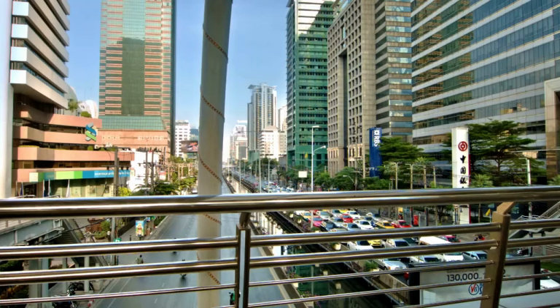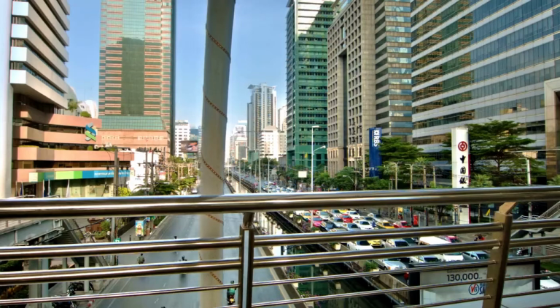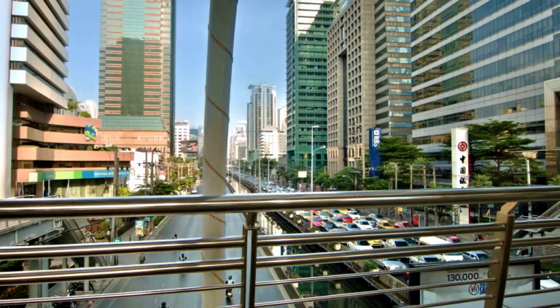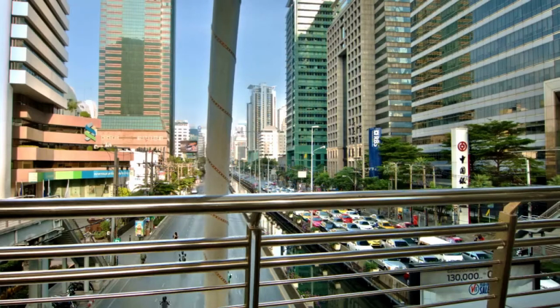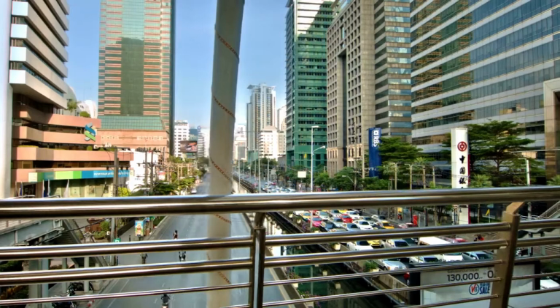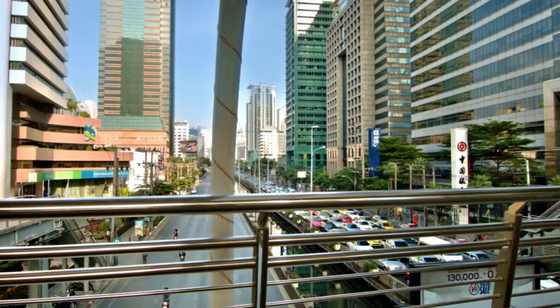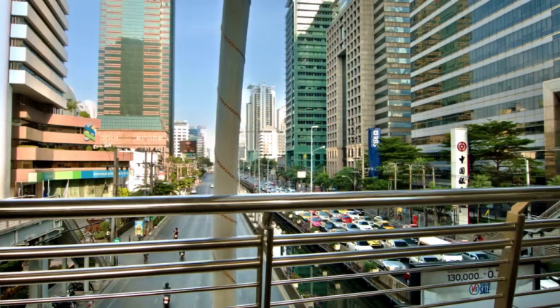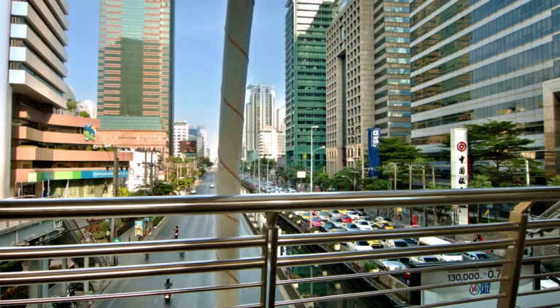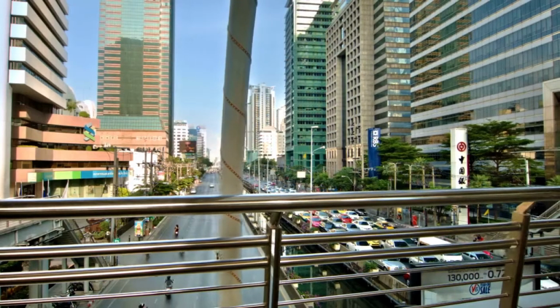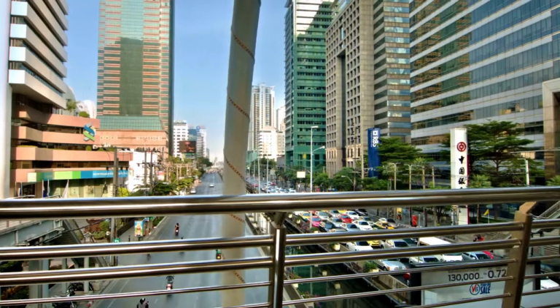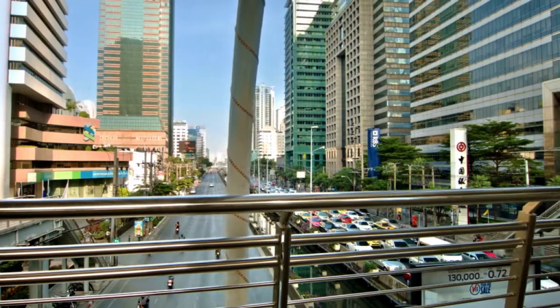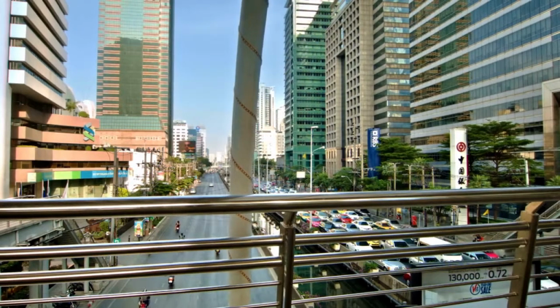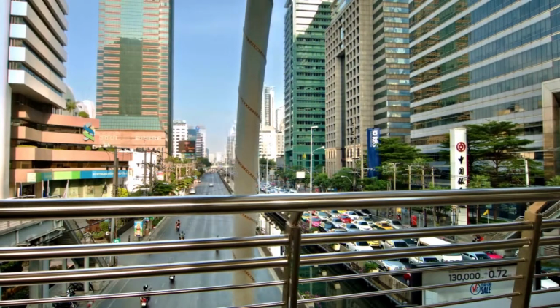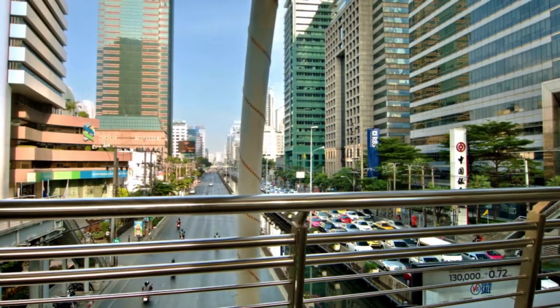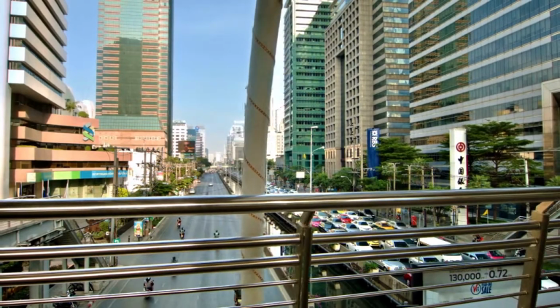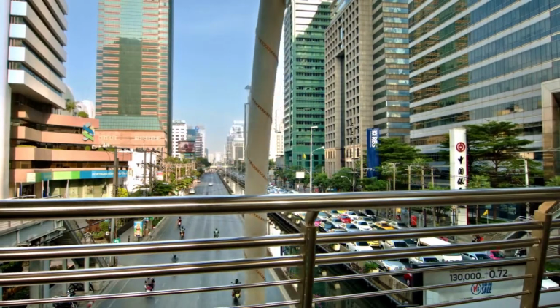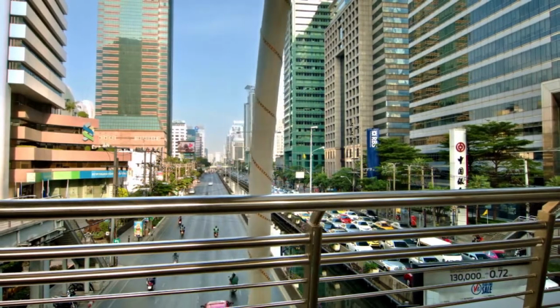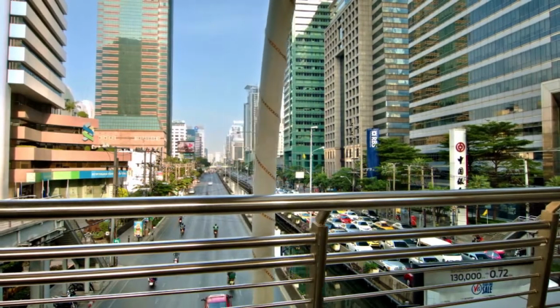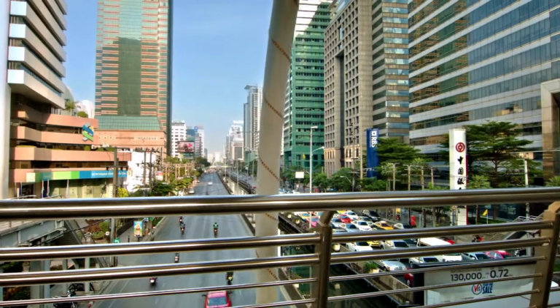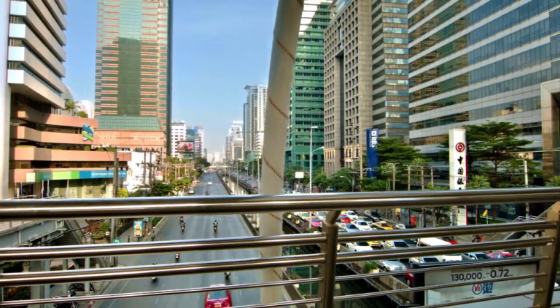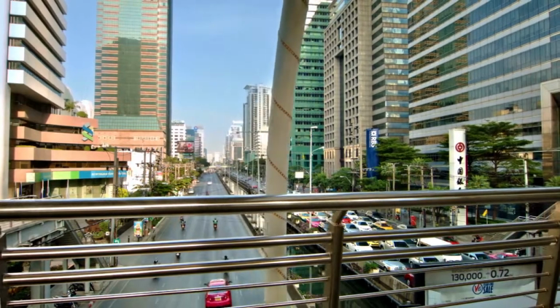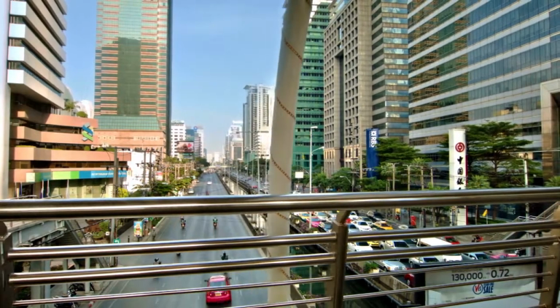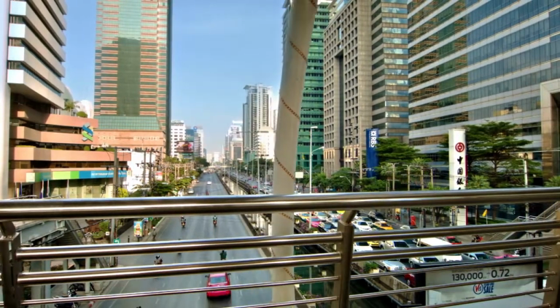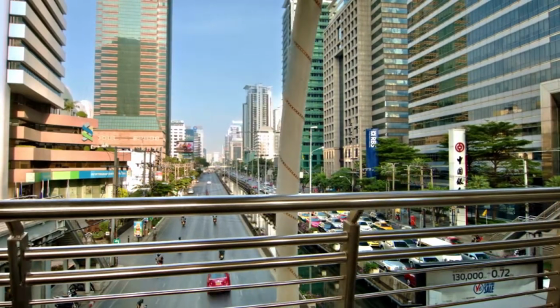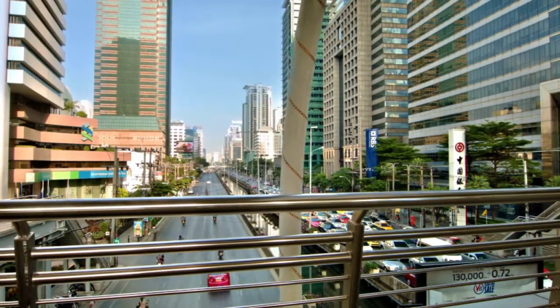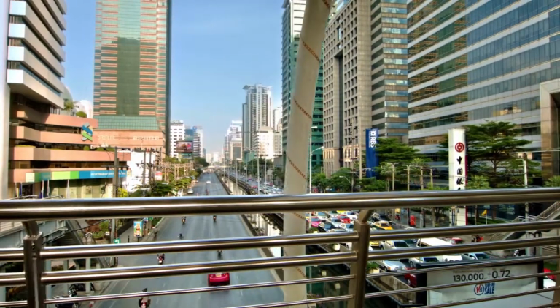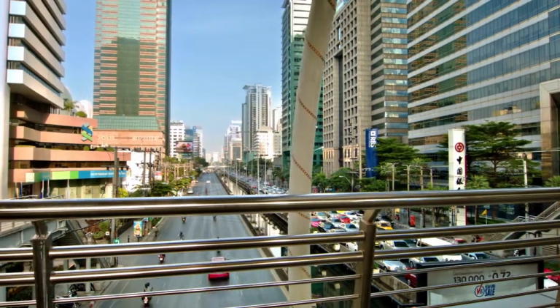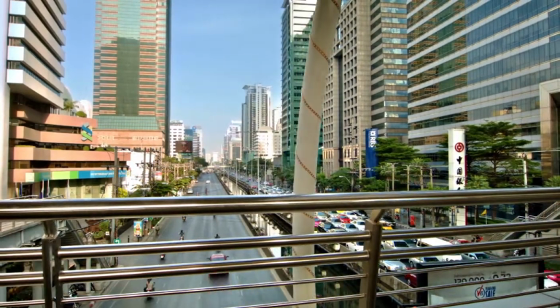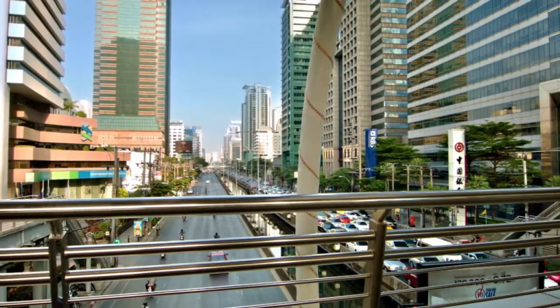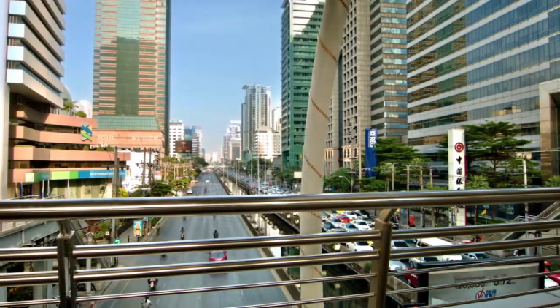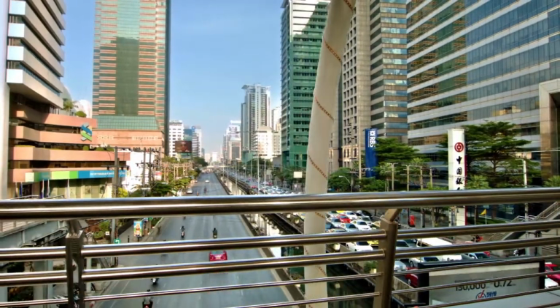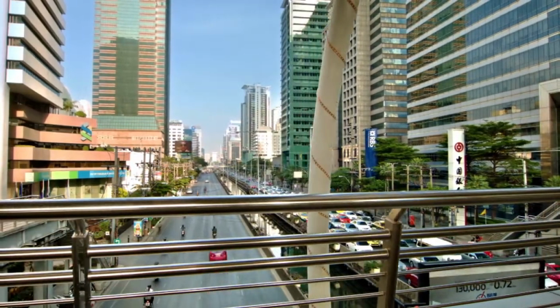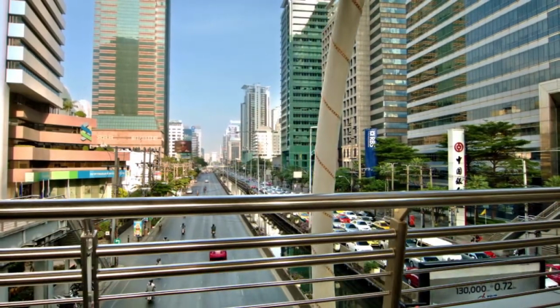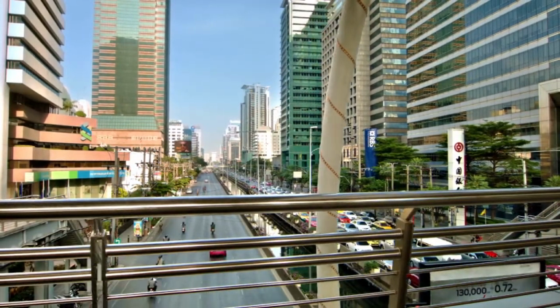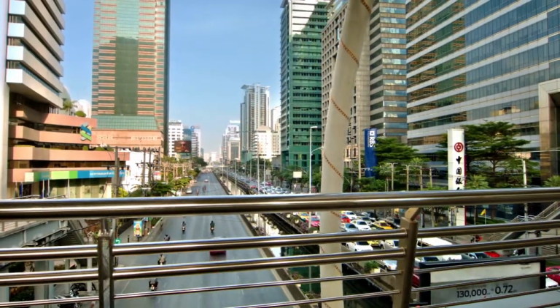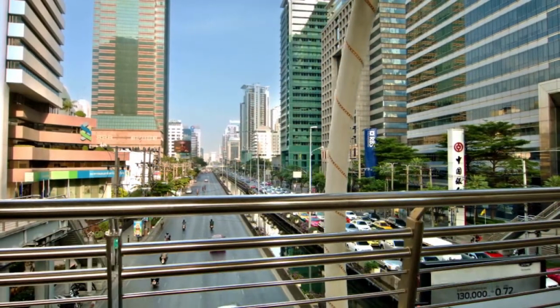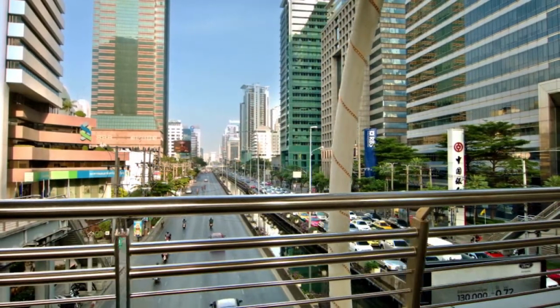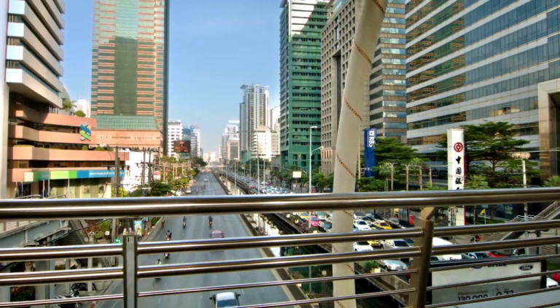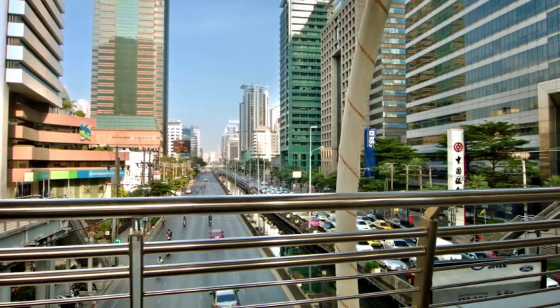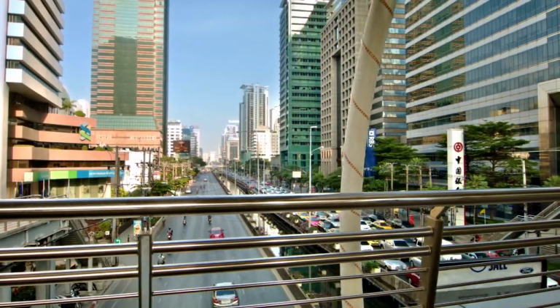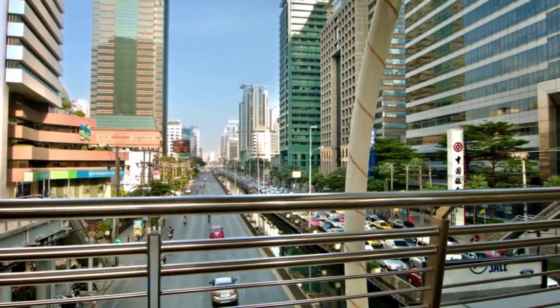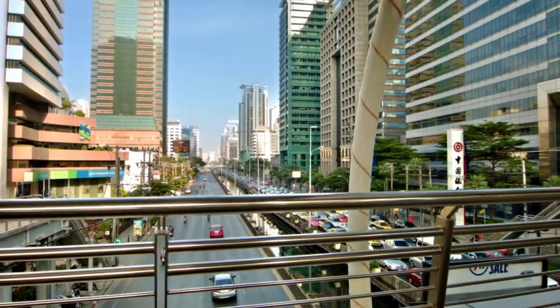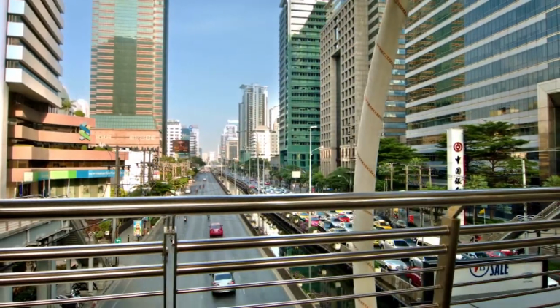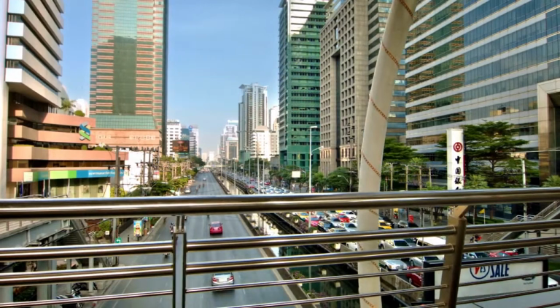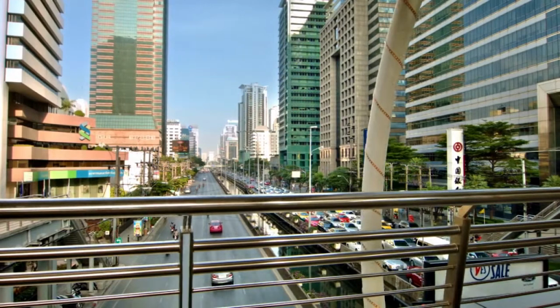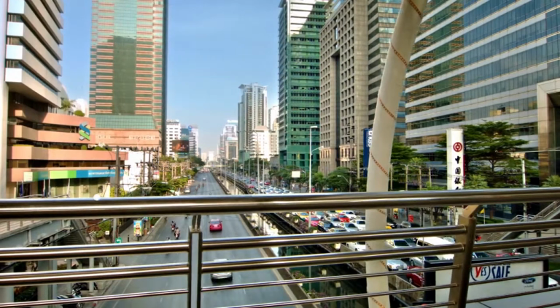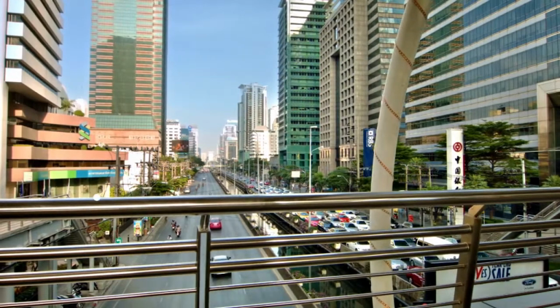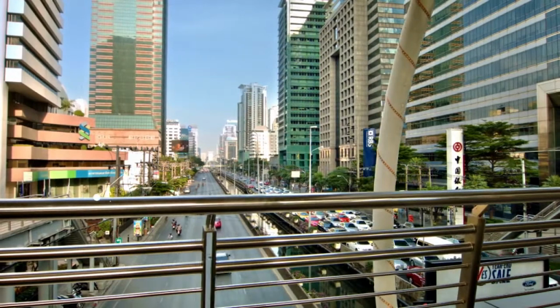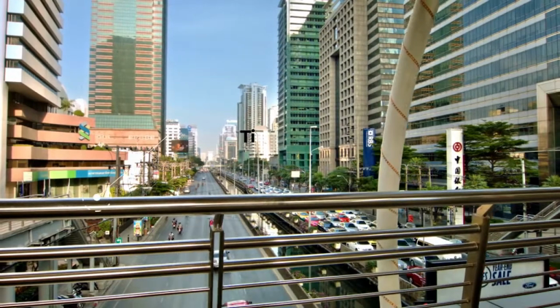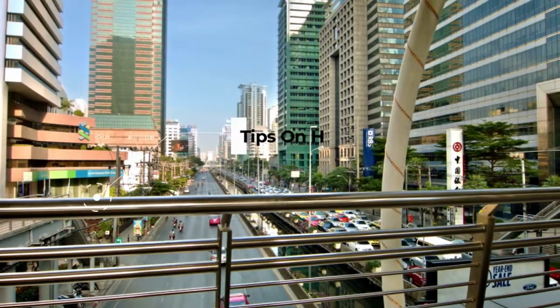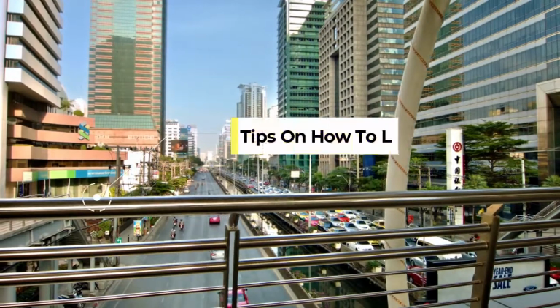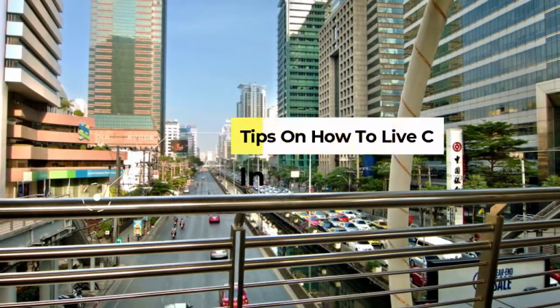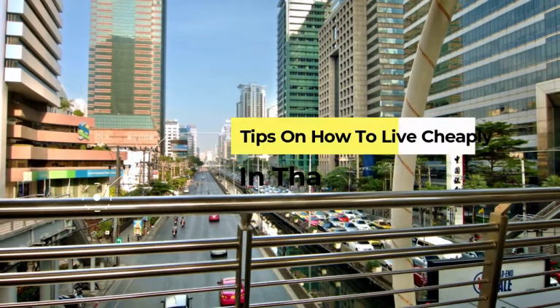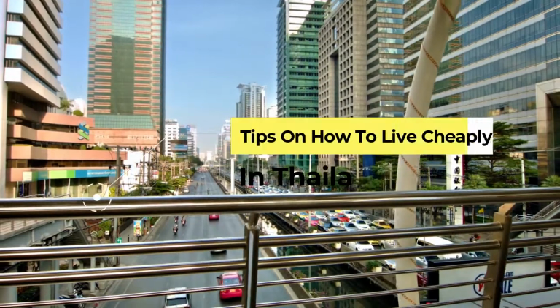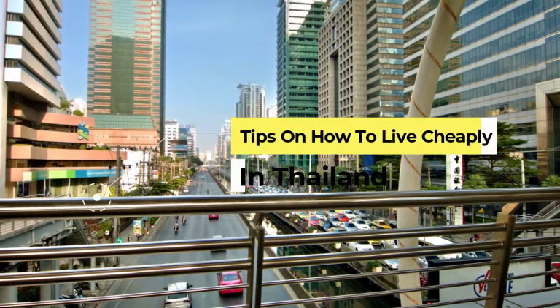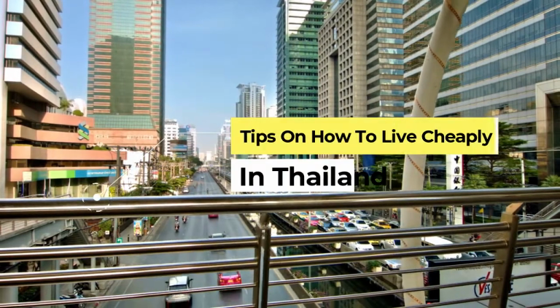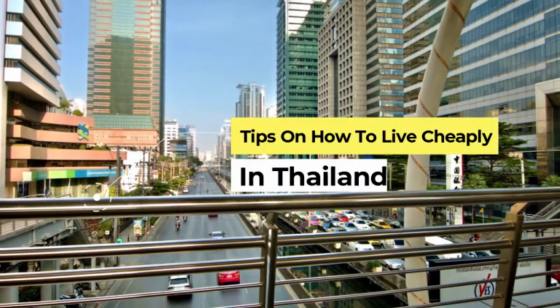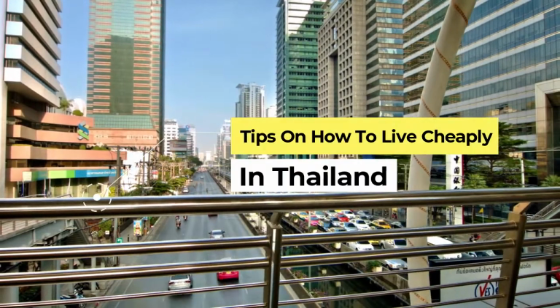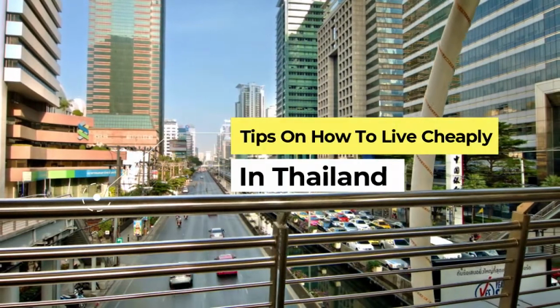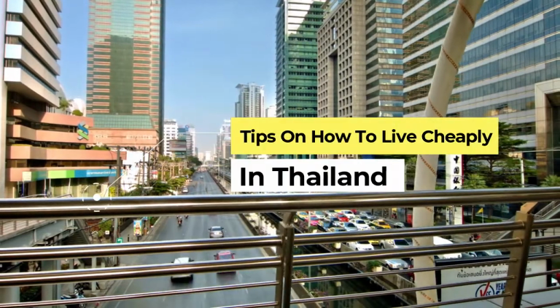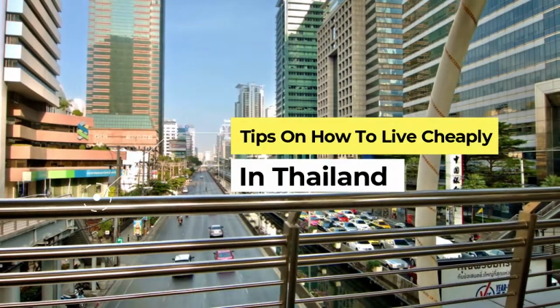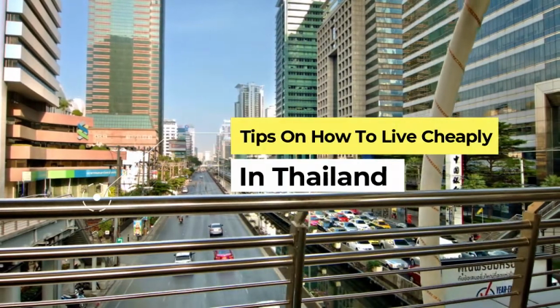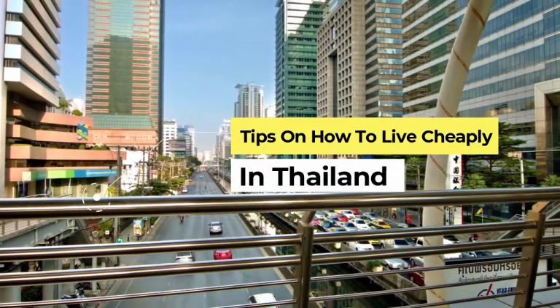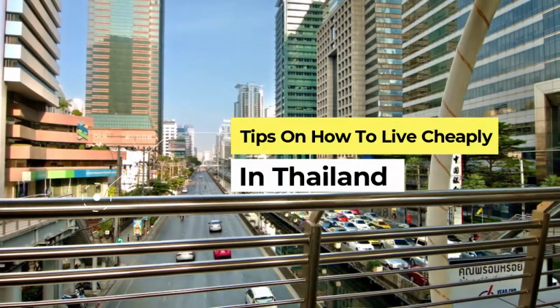Hi guys, welcome back to another episode of Al of Asia. In today's video we're going to be discussing how you can live cheaply in Thailand.